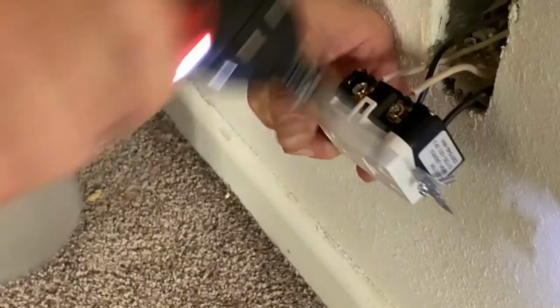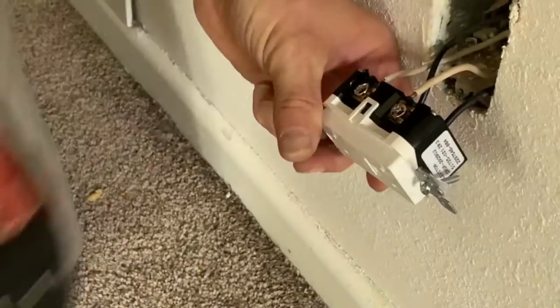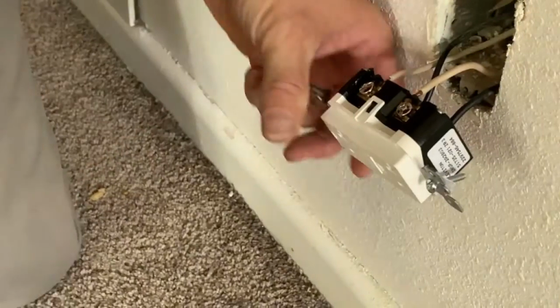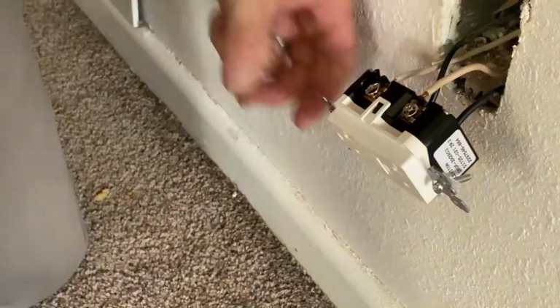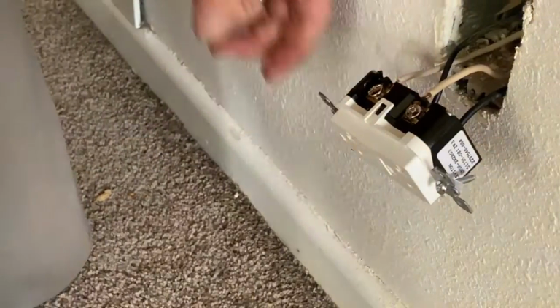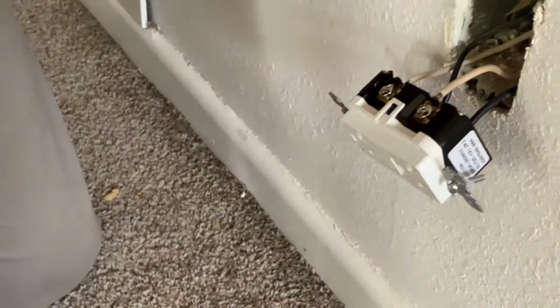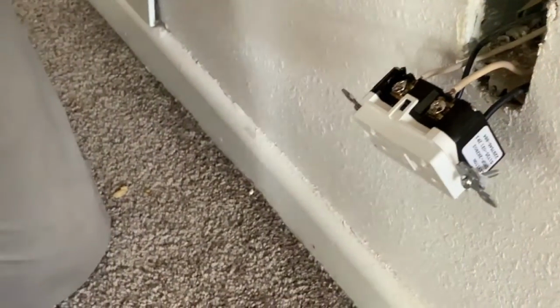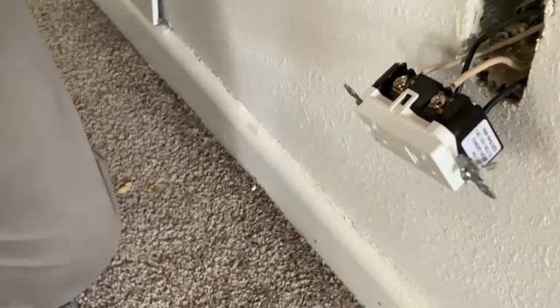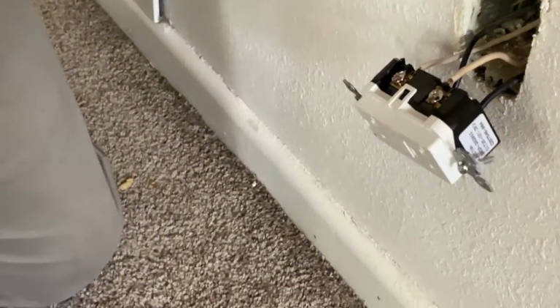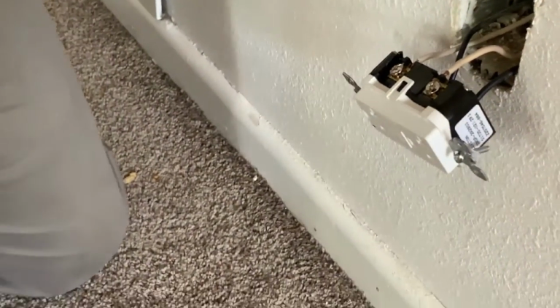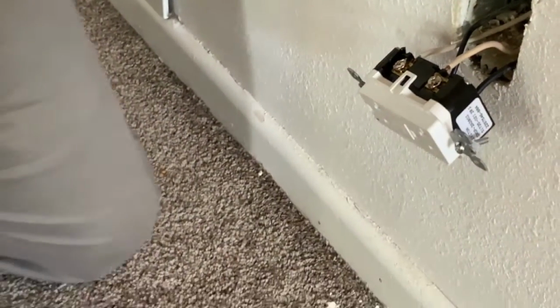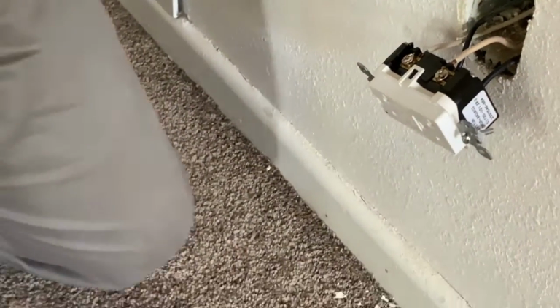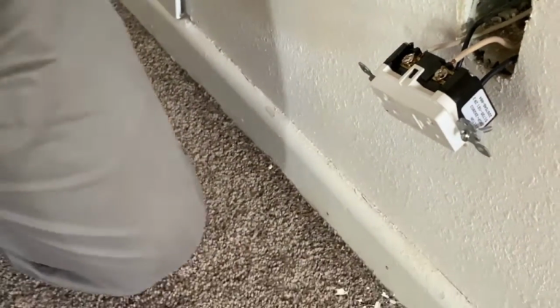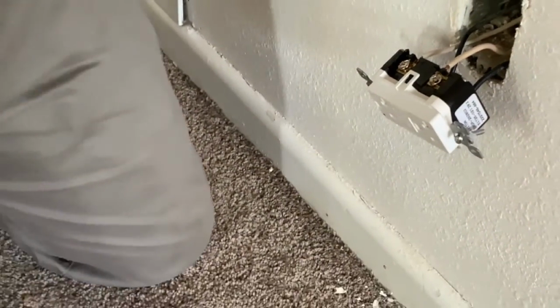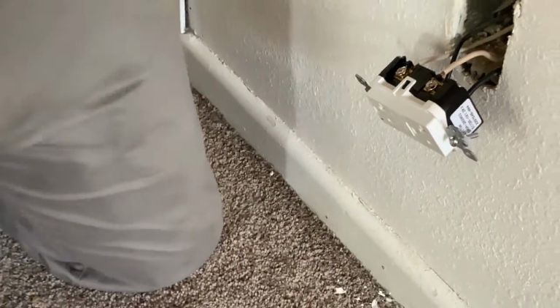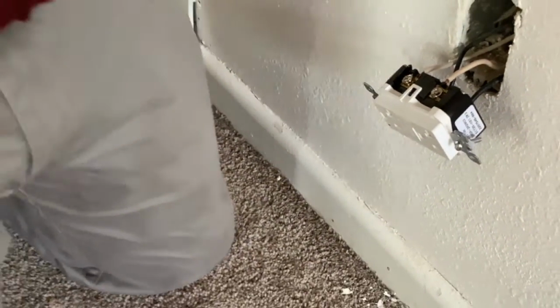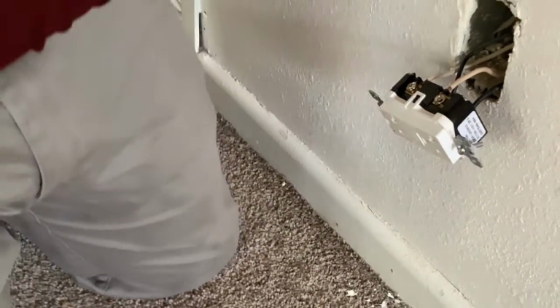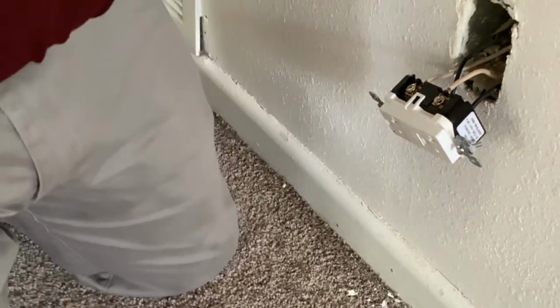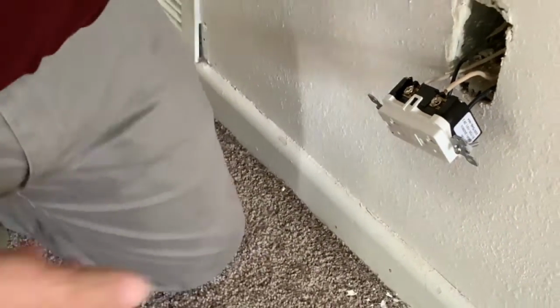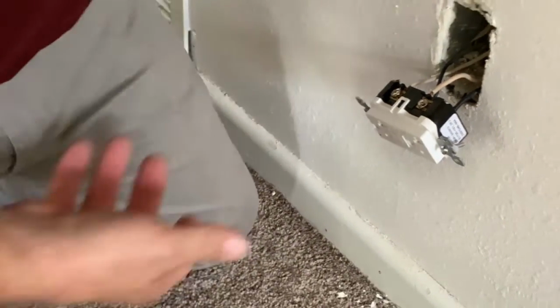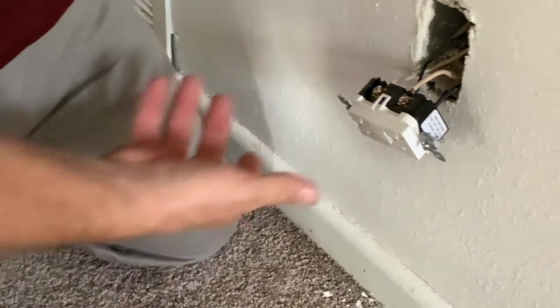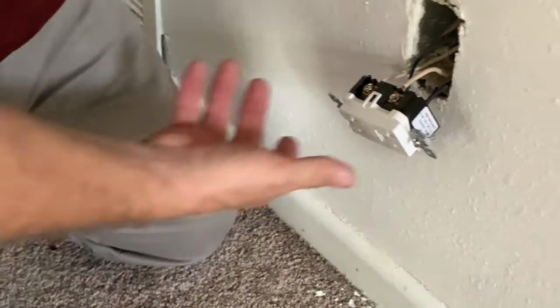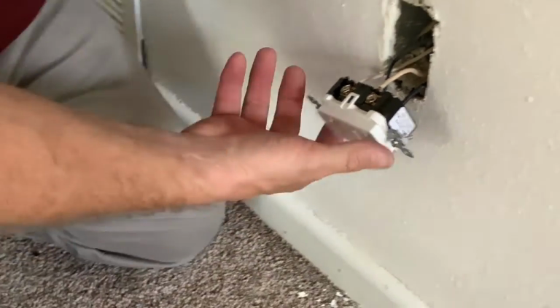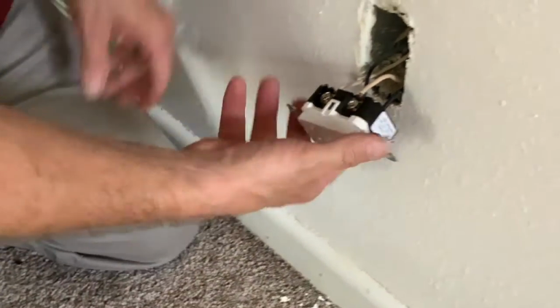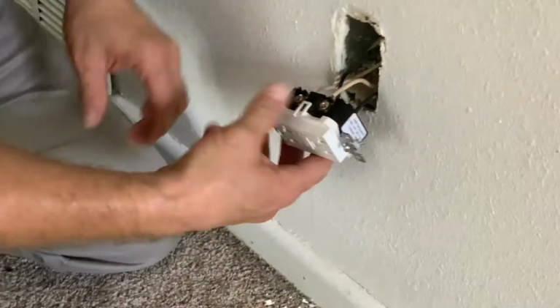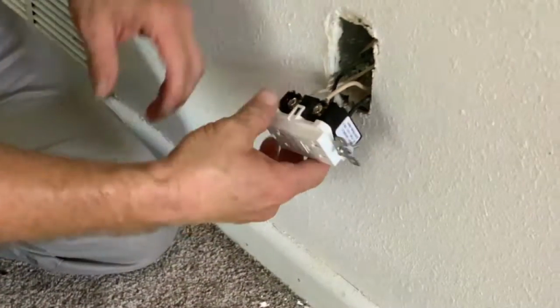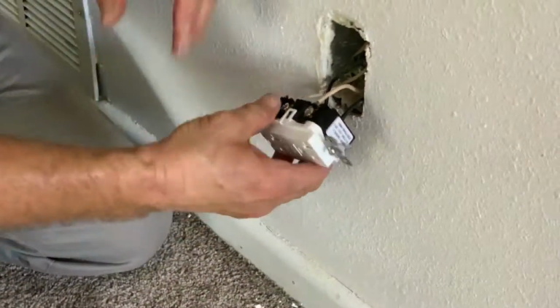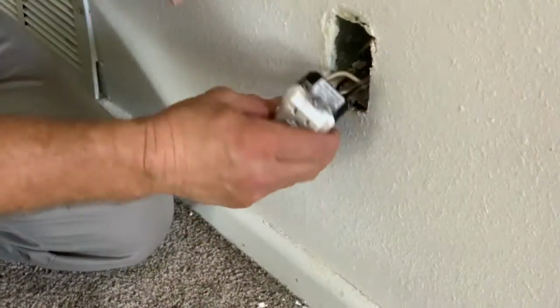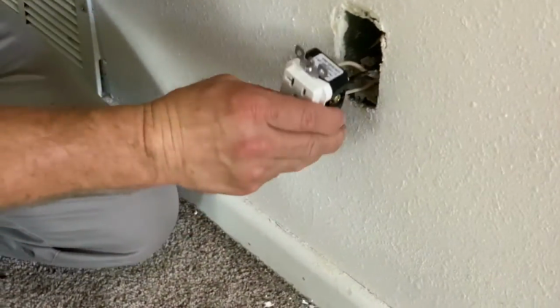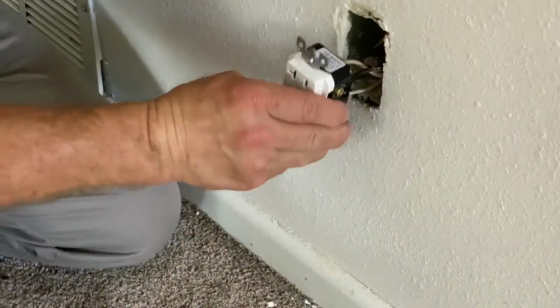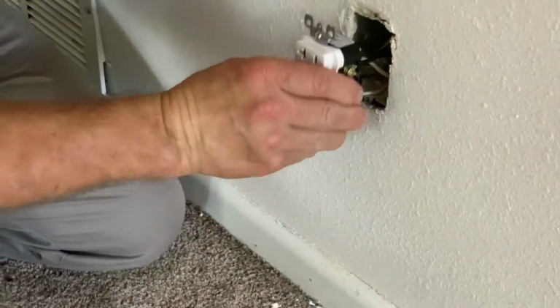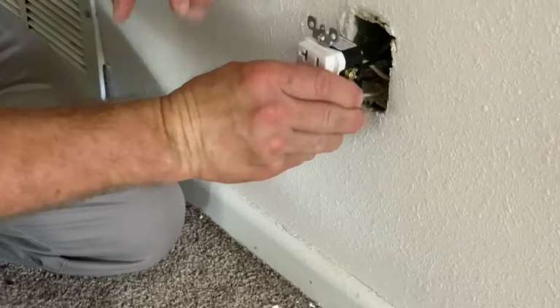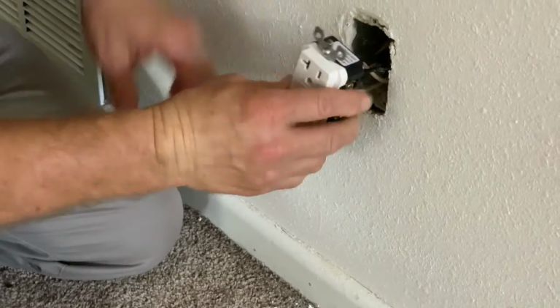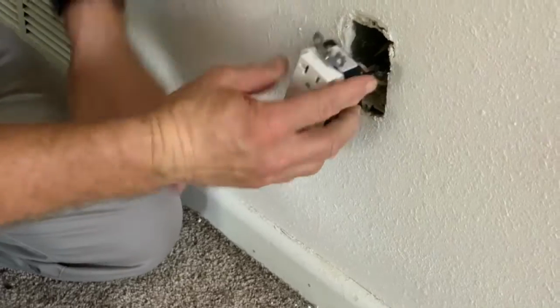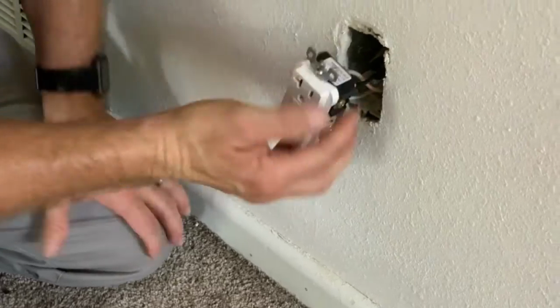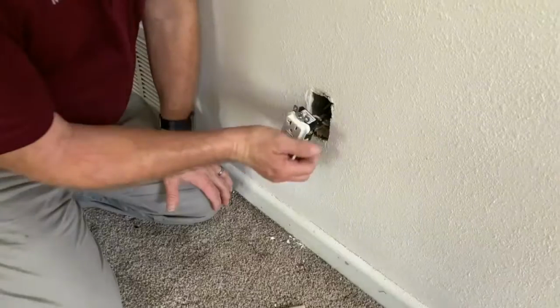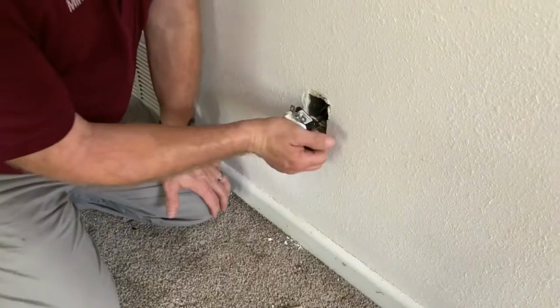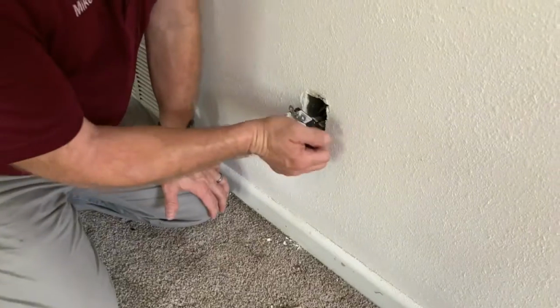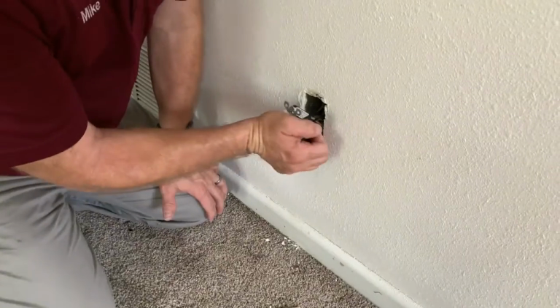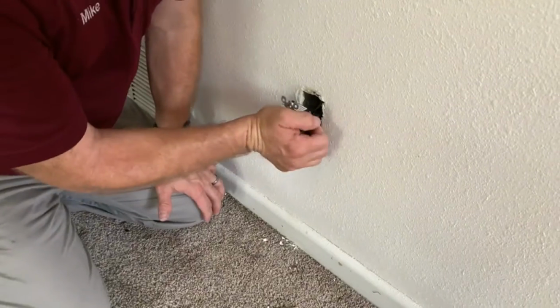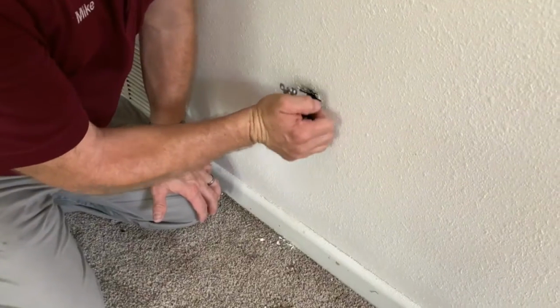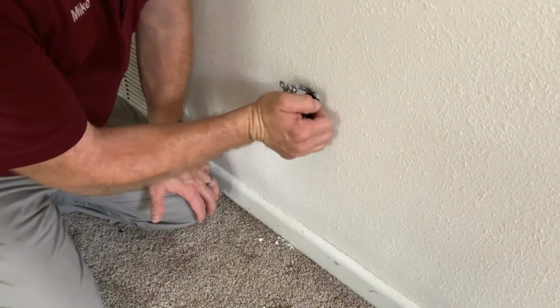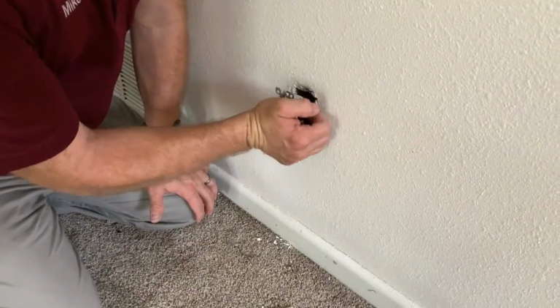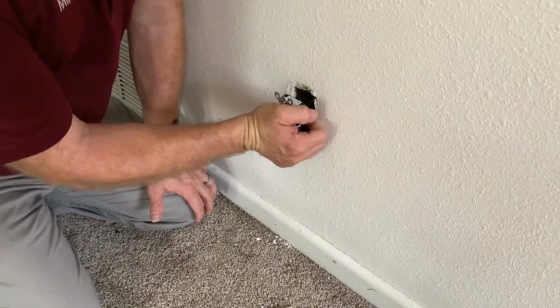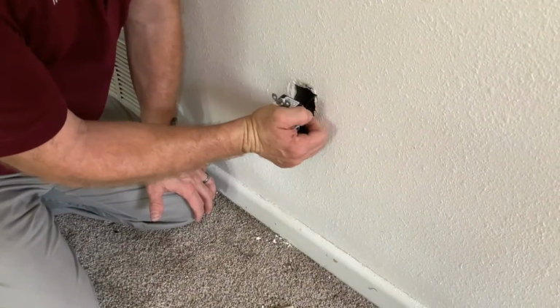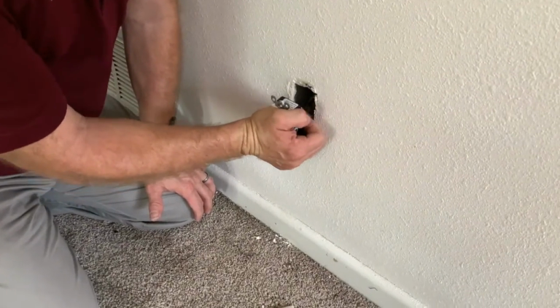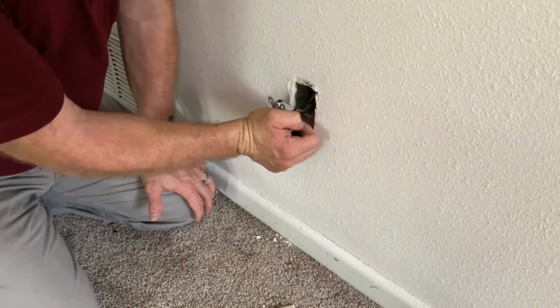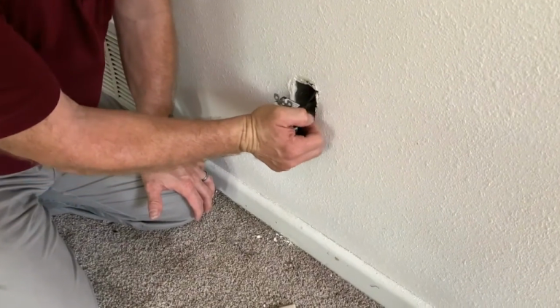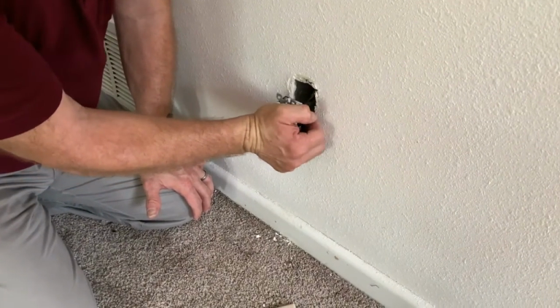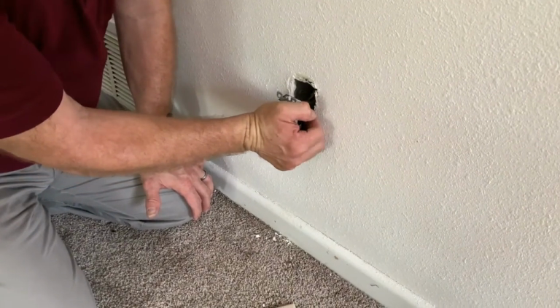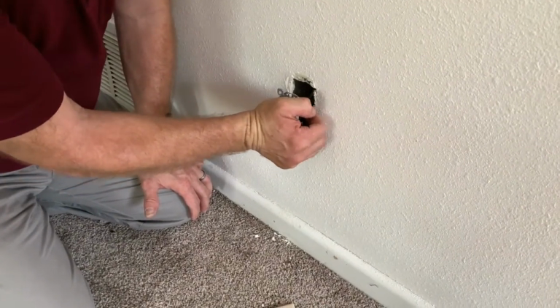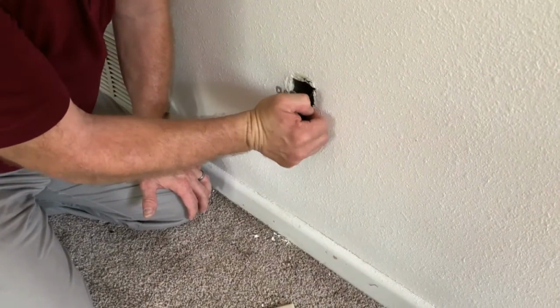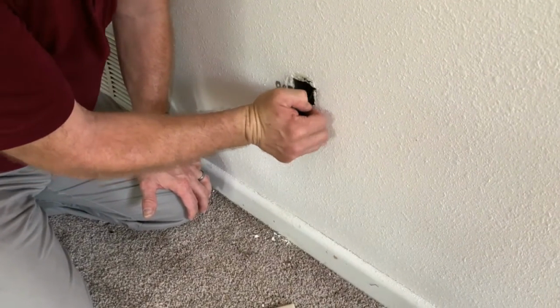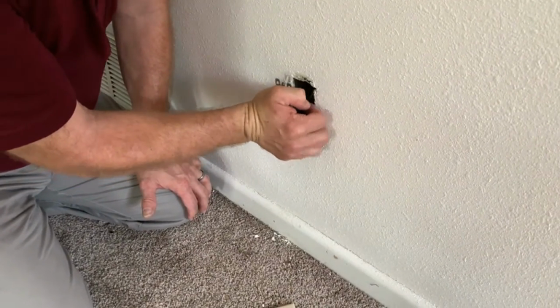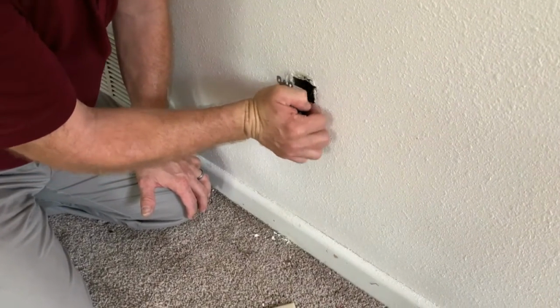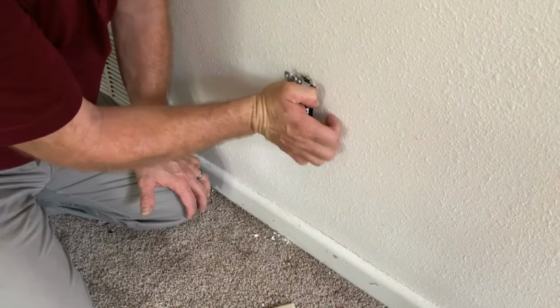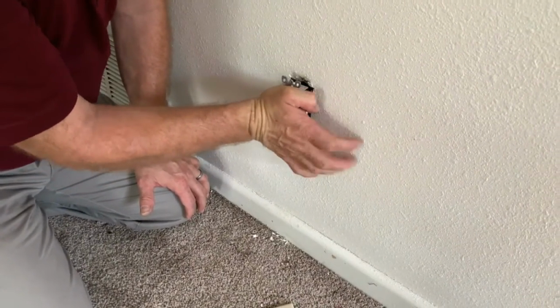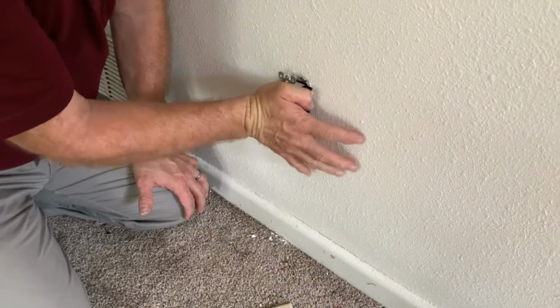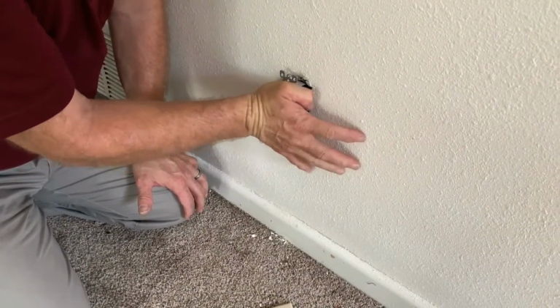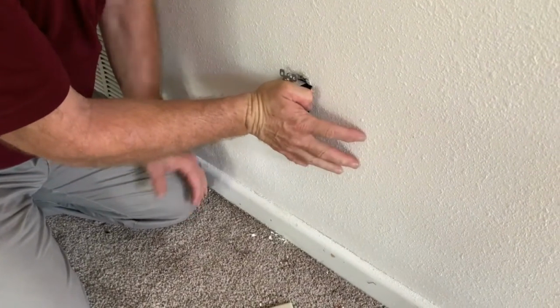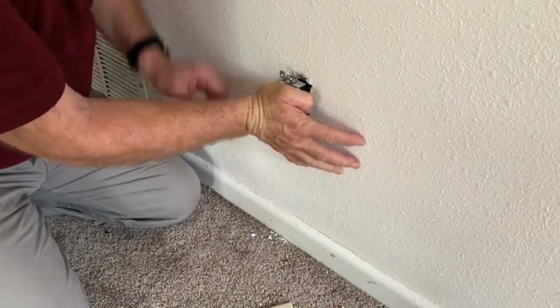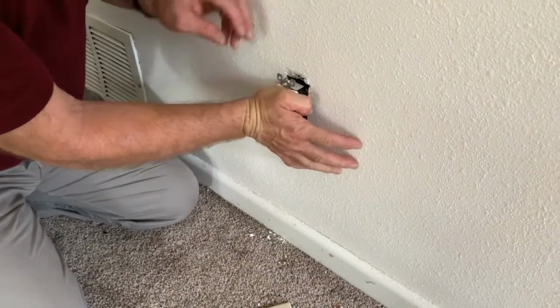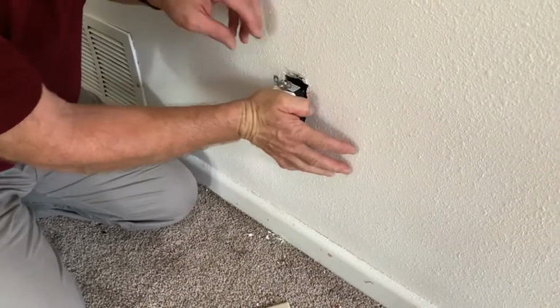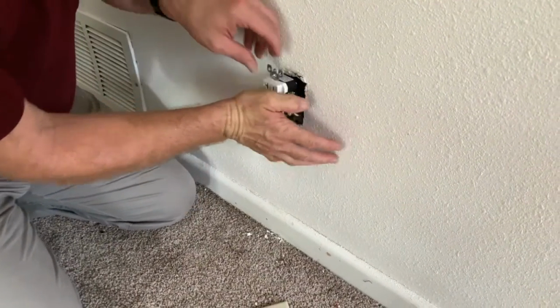So now we have our GFI and hopefully it will fit into this box.